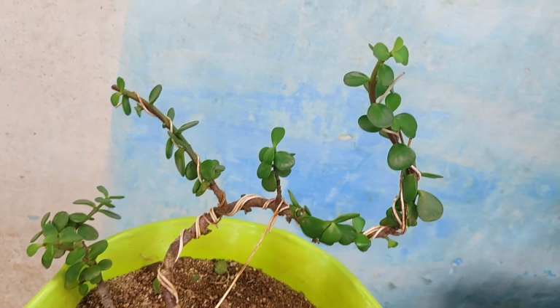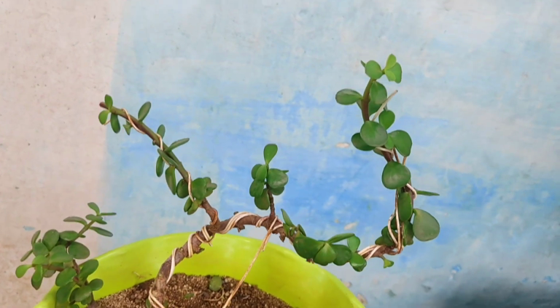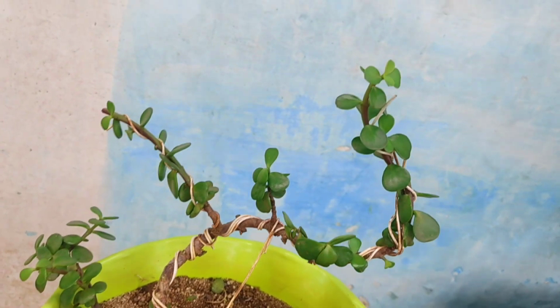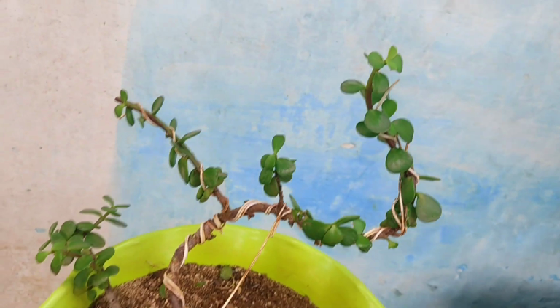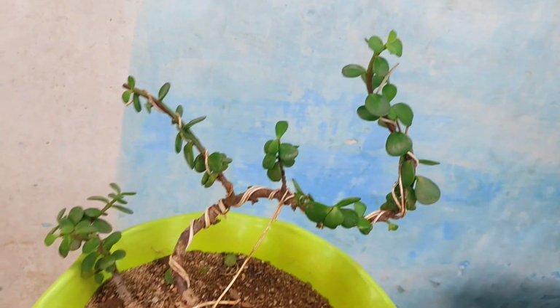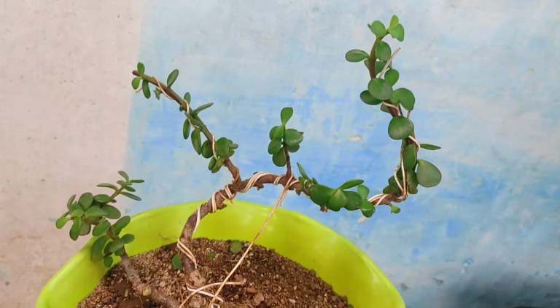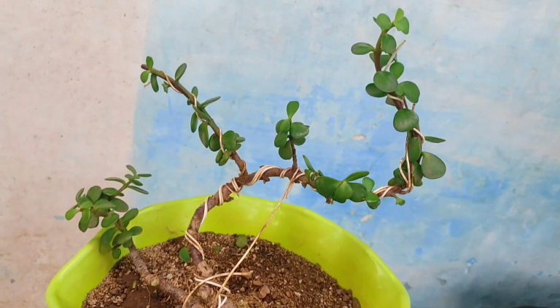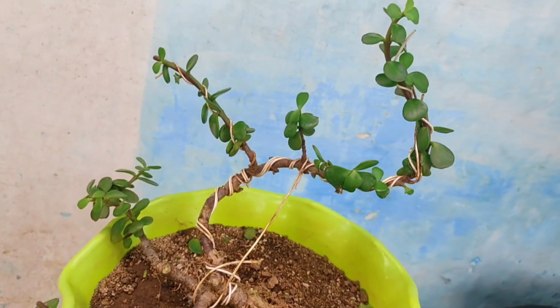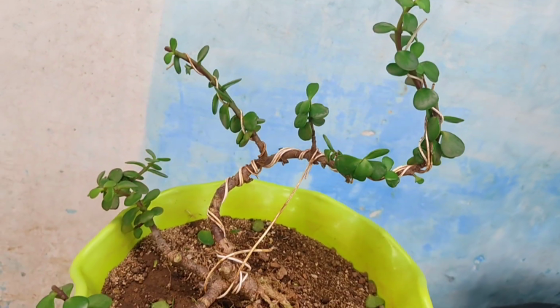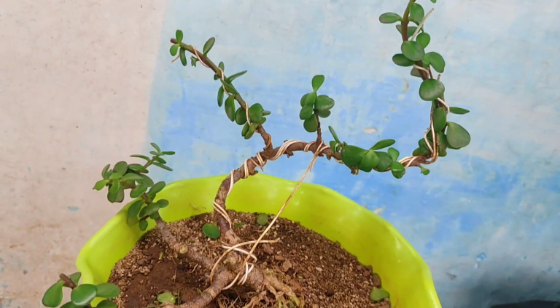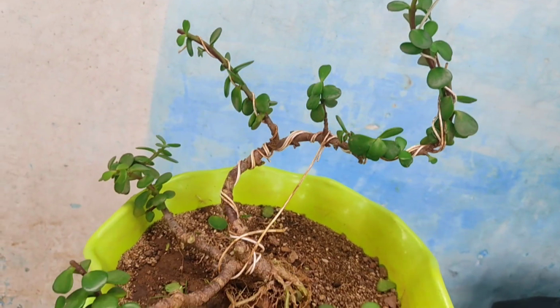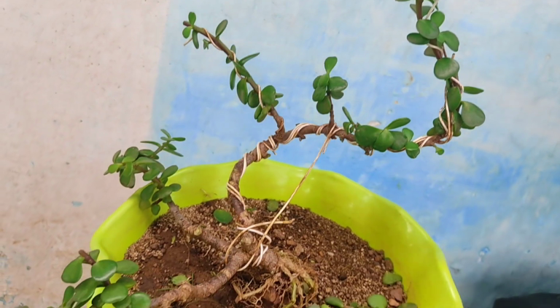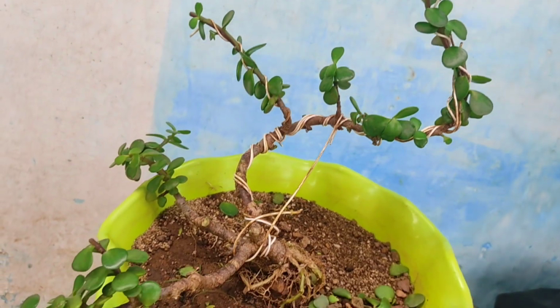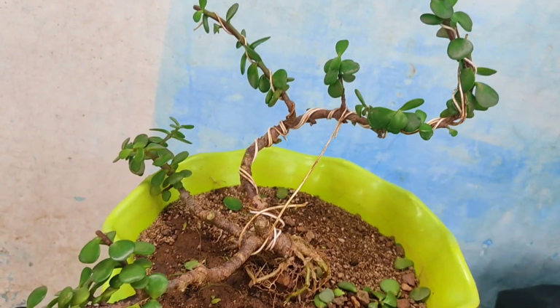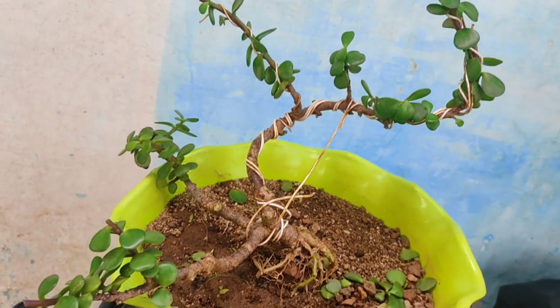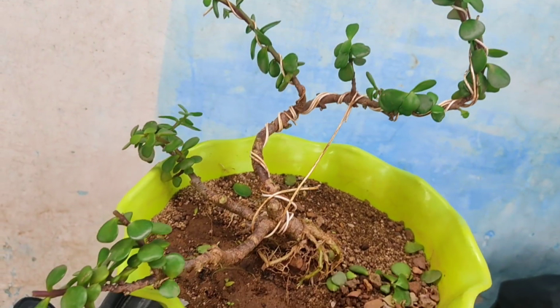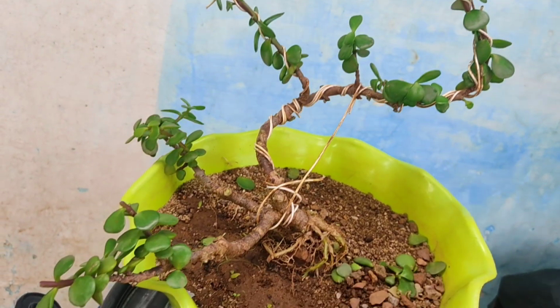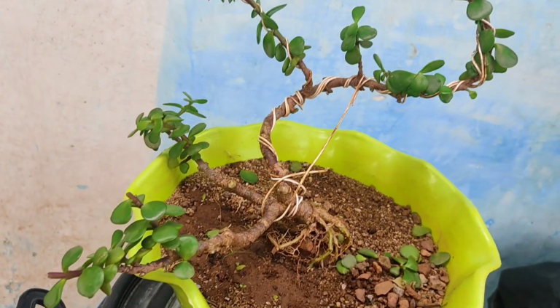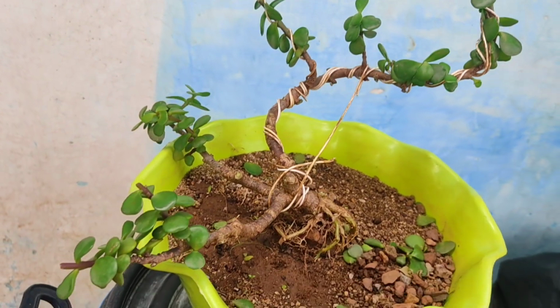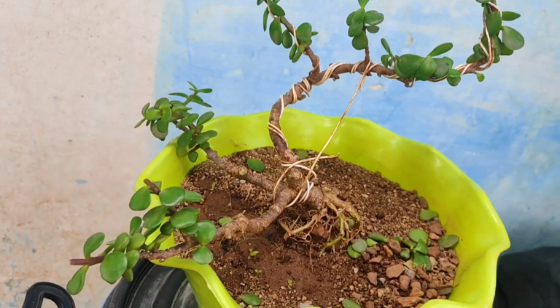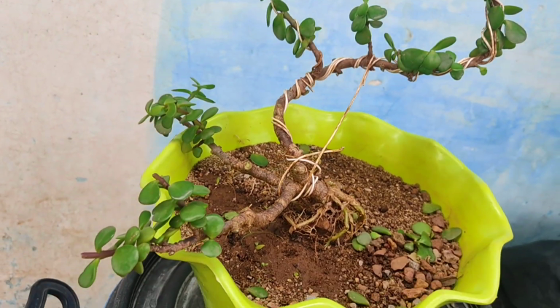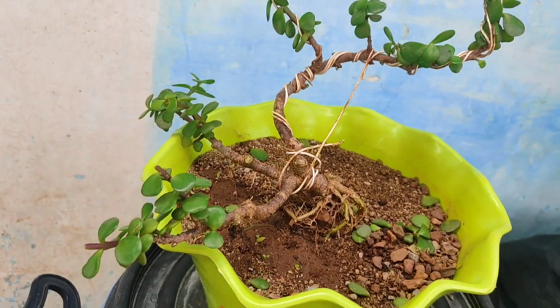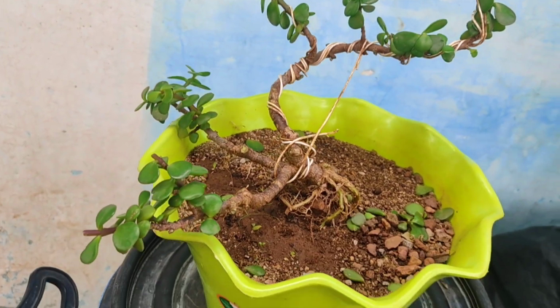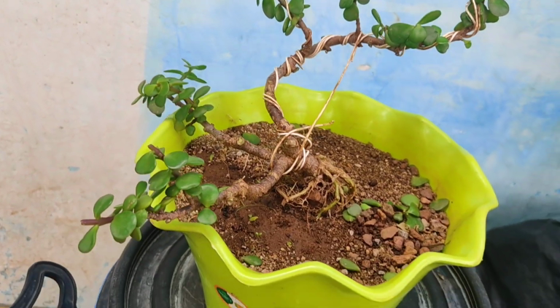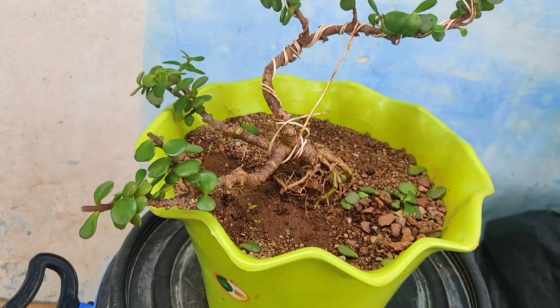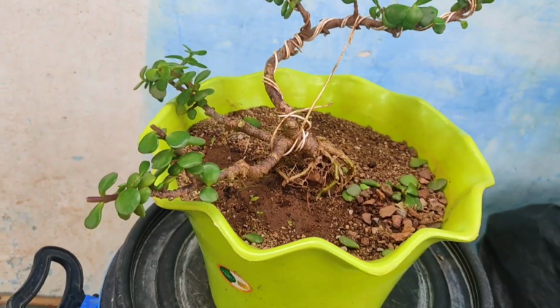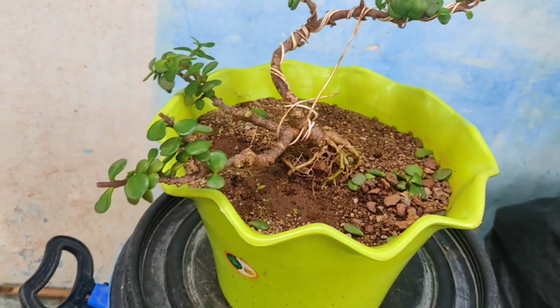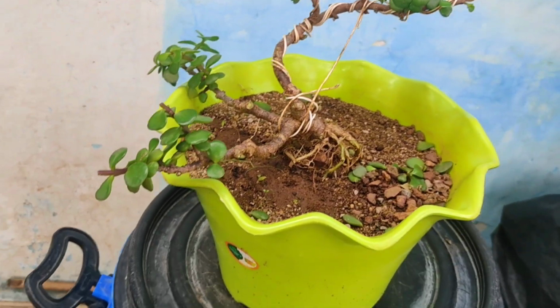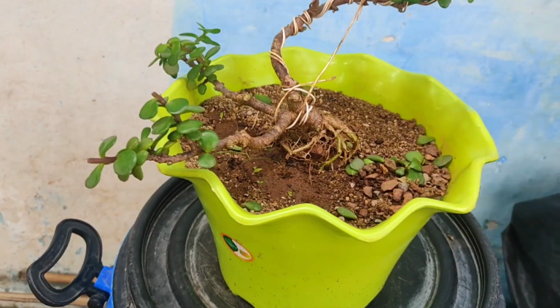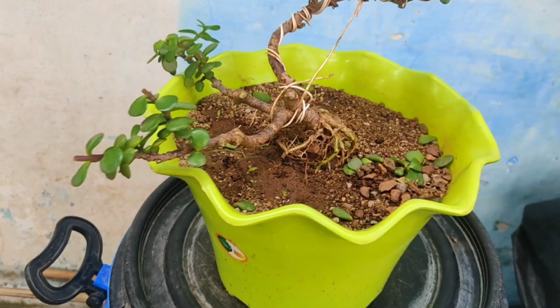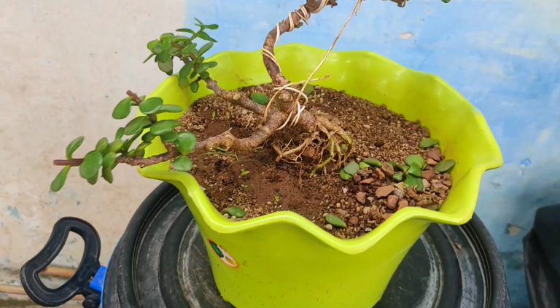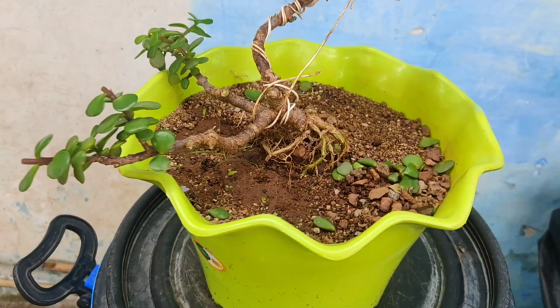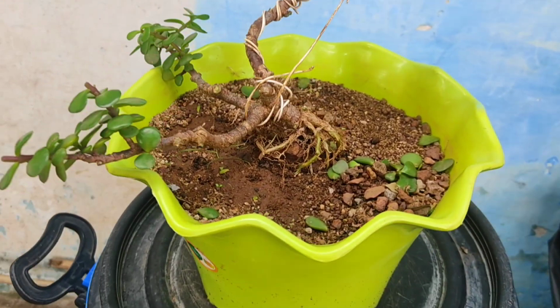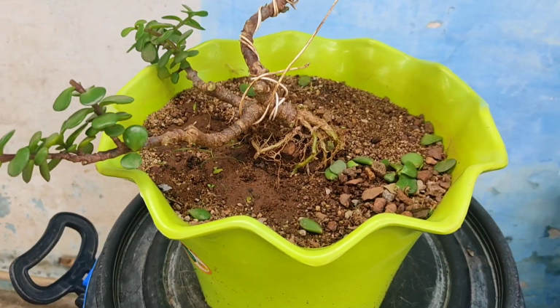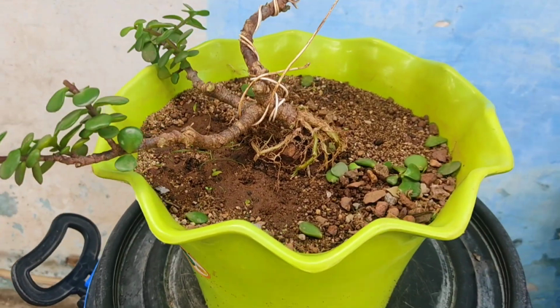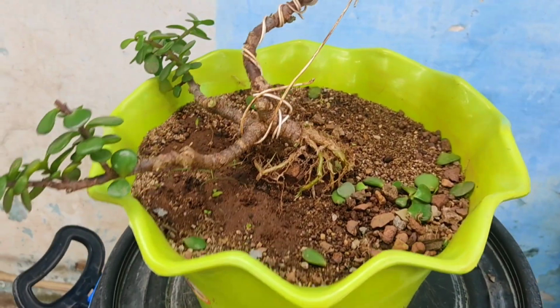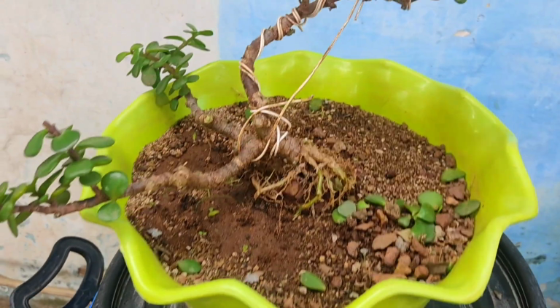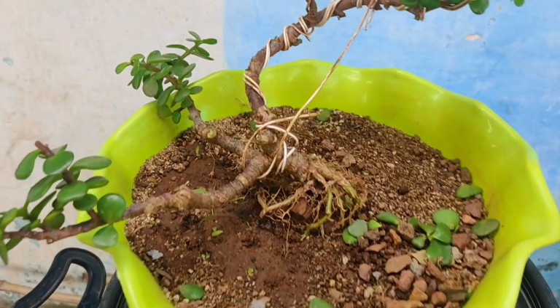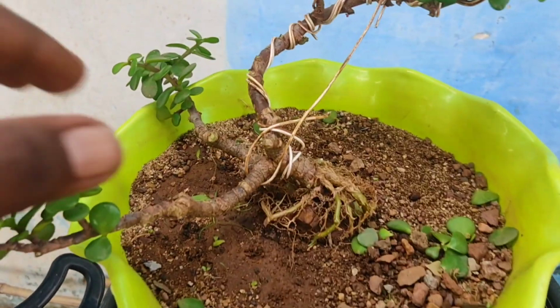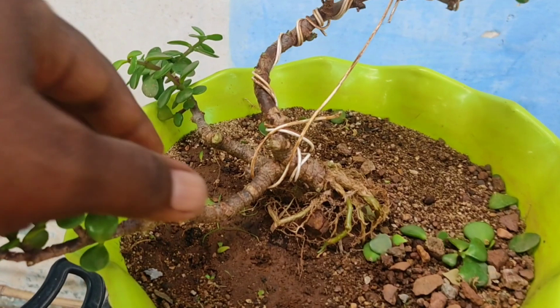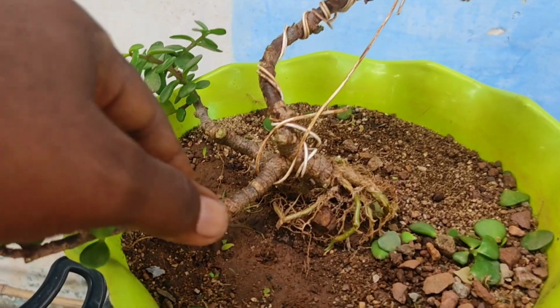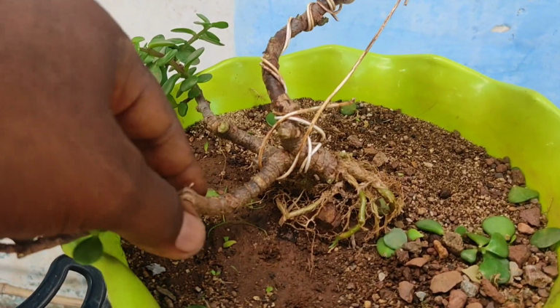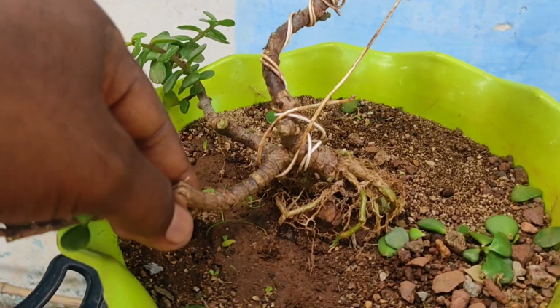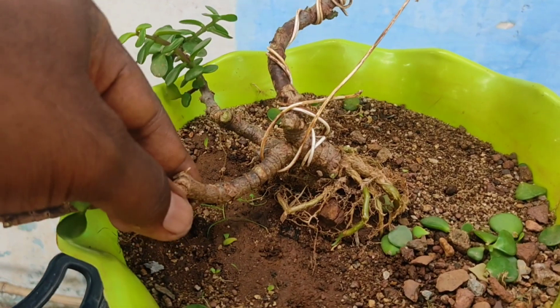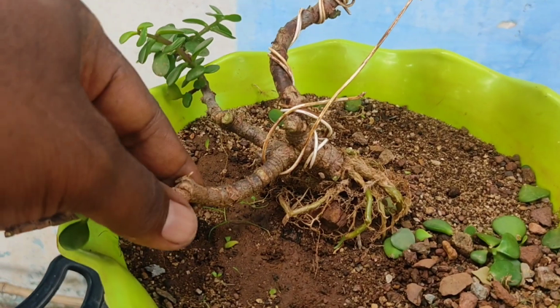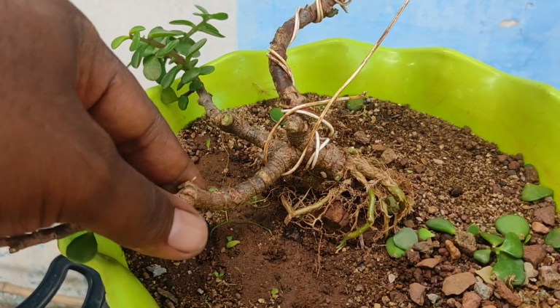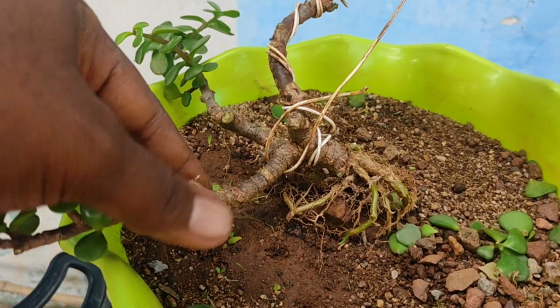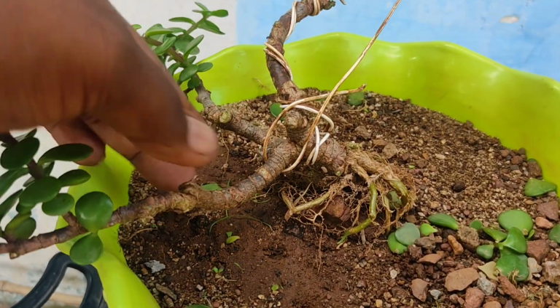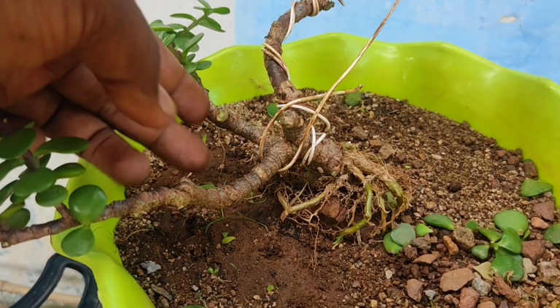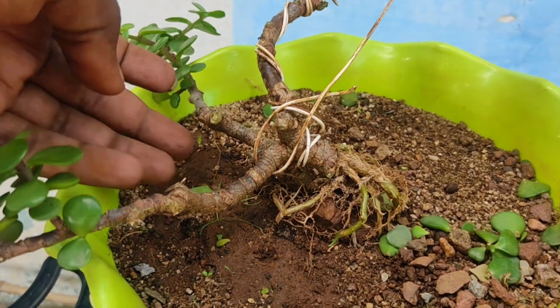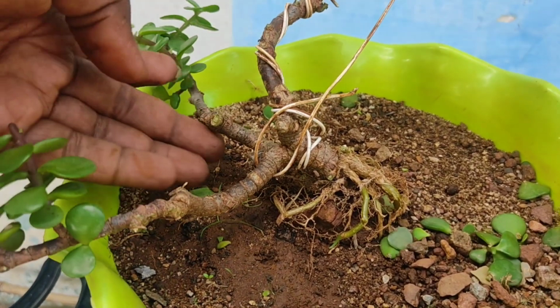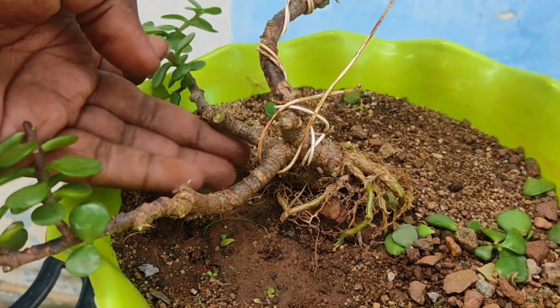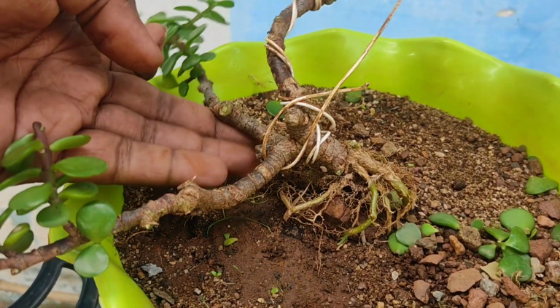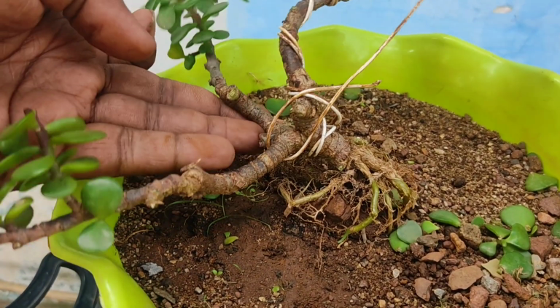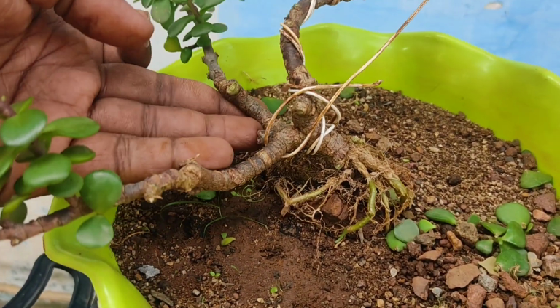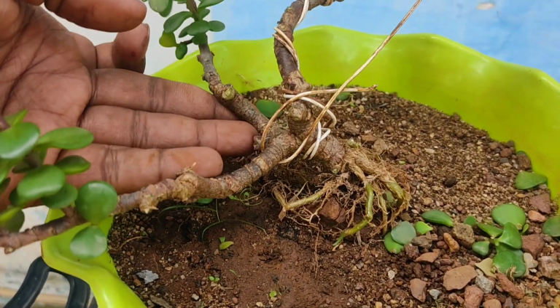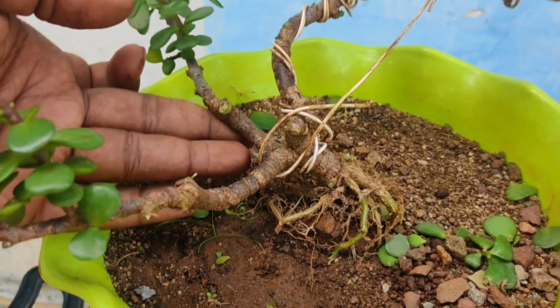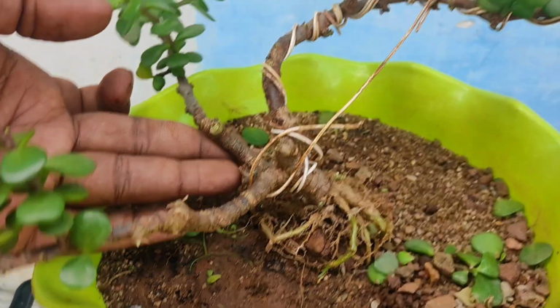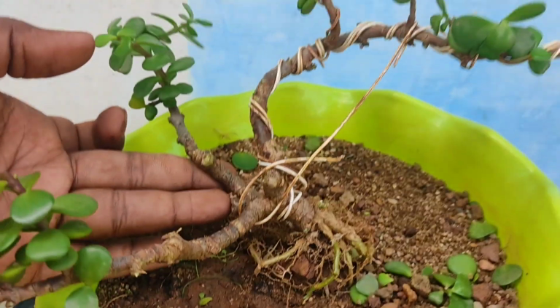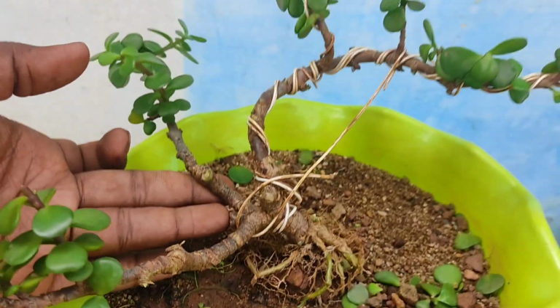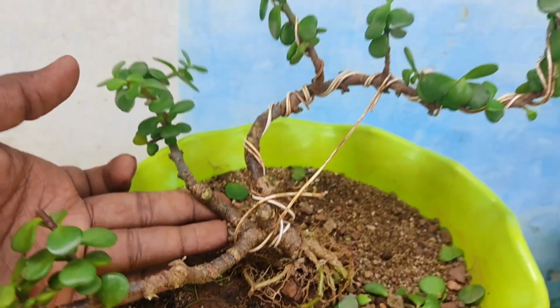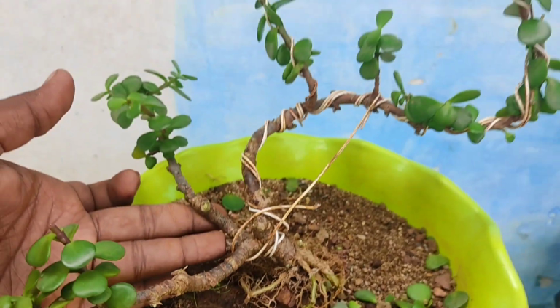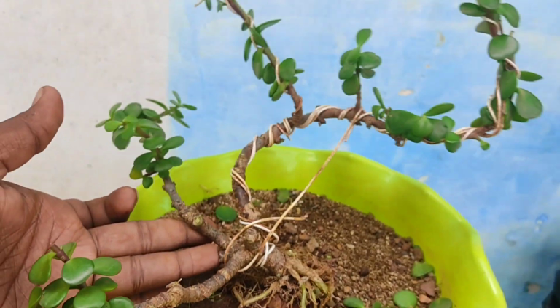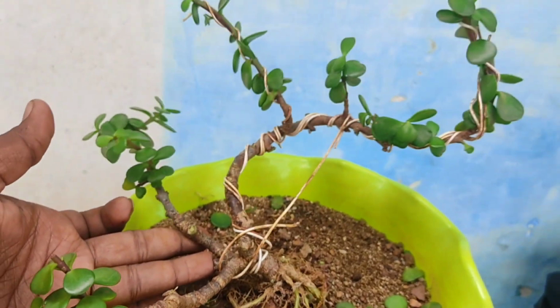So after branch pruning, defoliation, and some wiring work, my tree is looking like this.